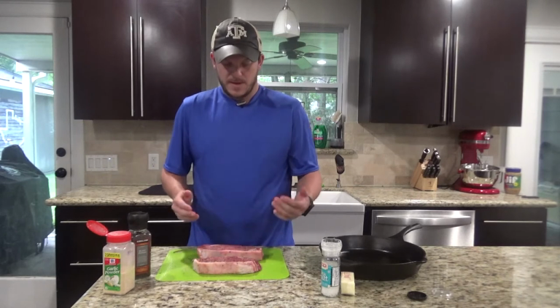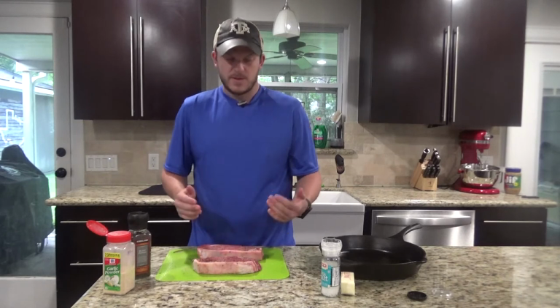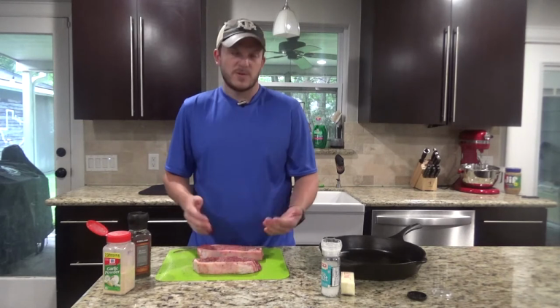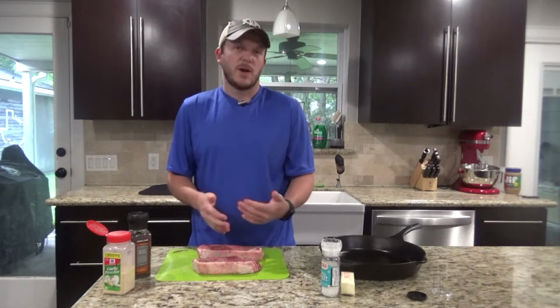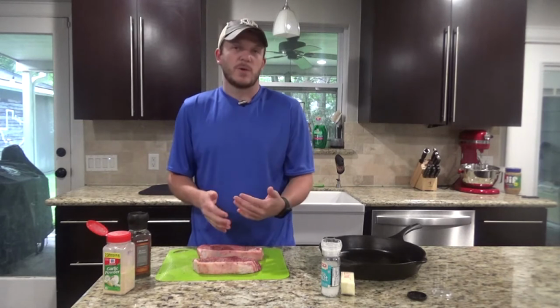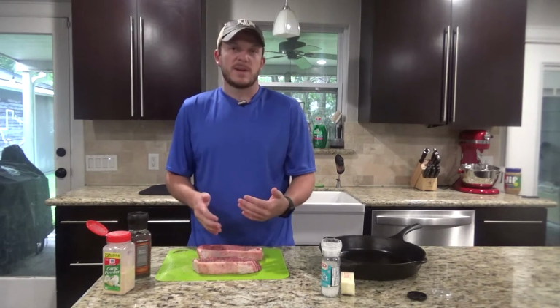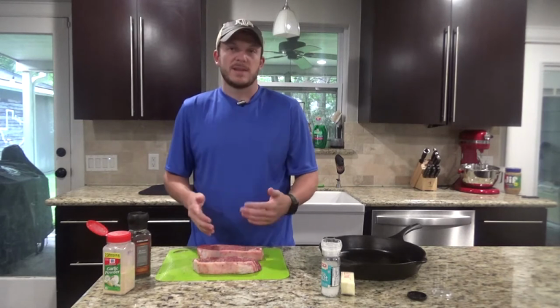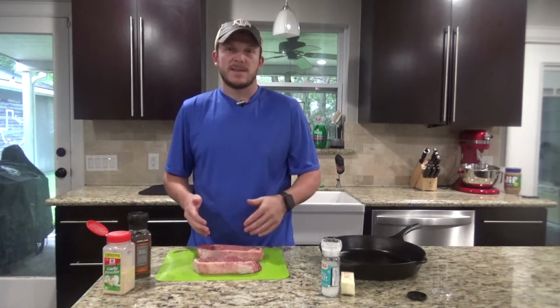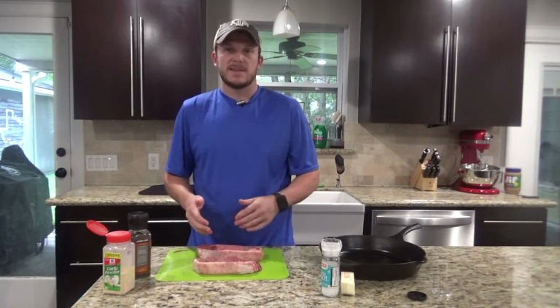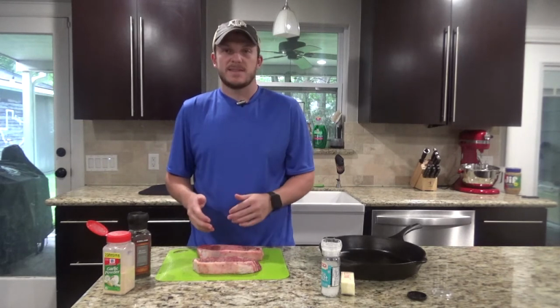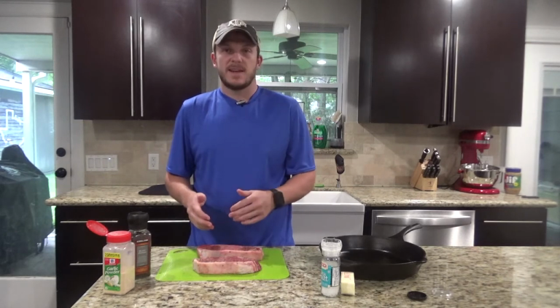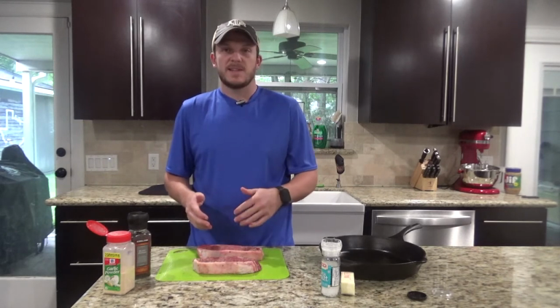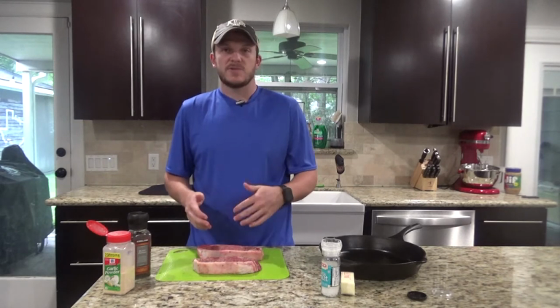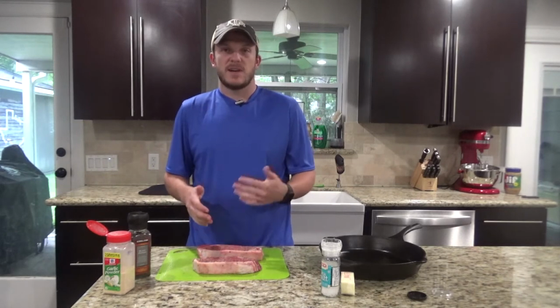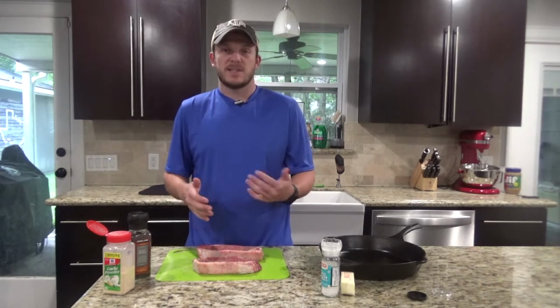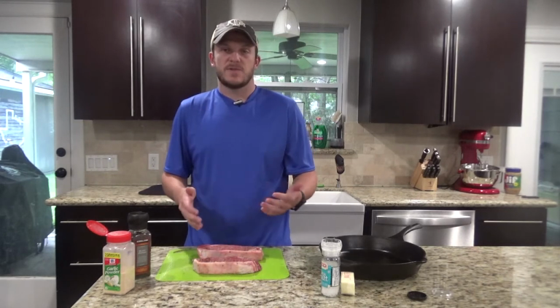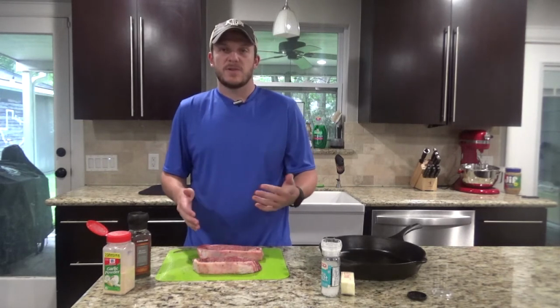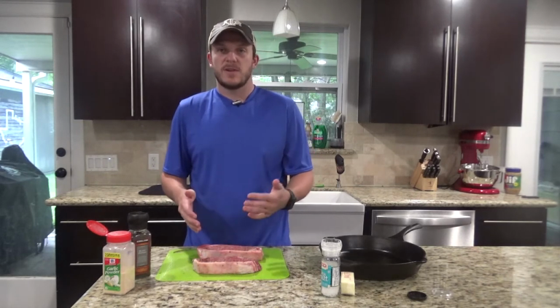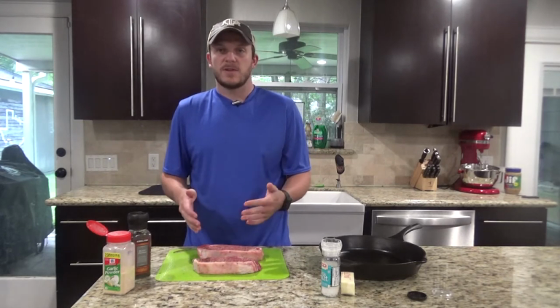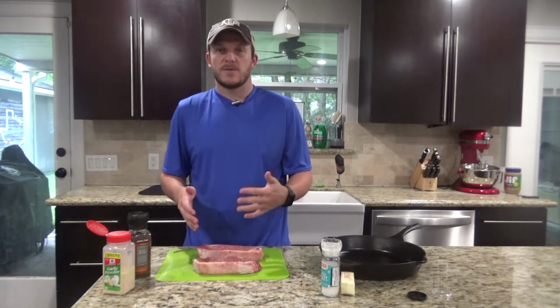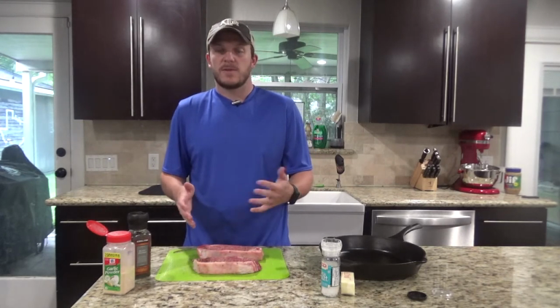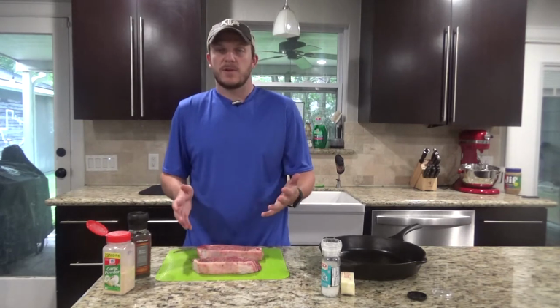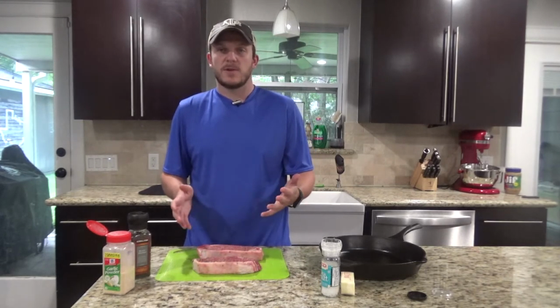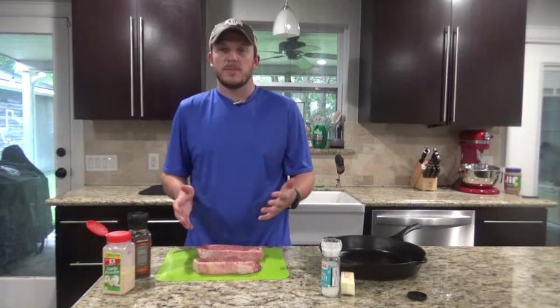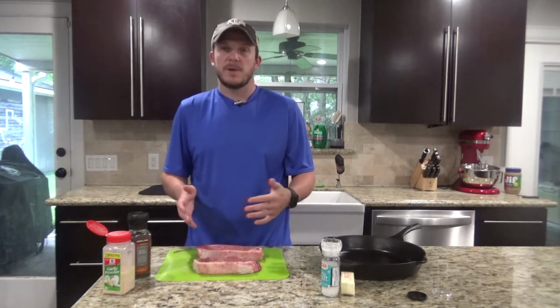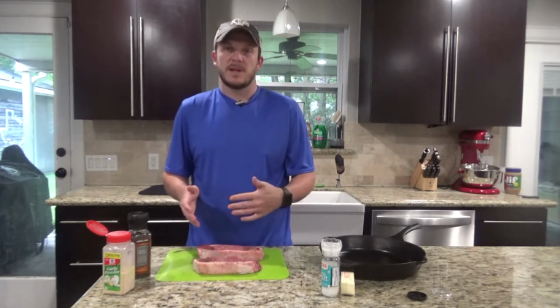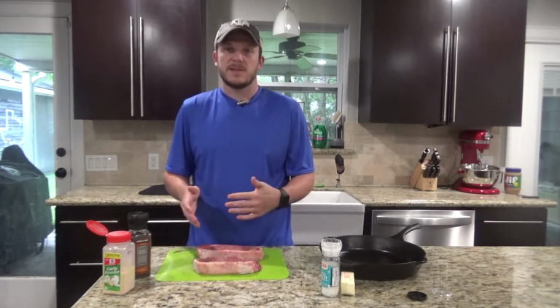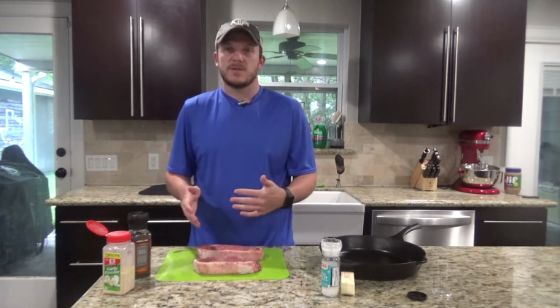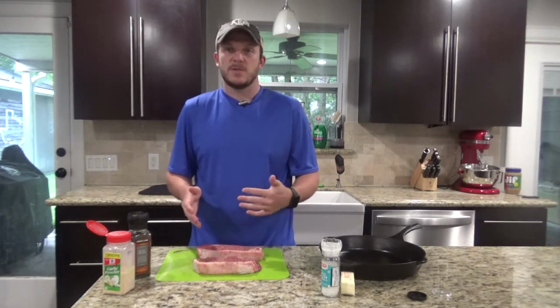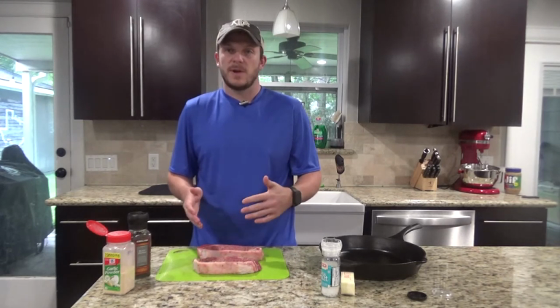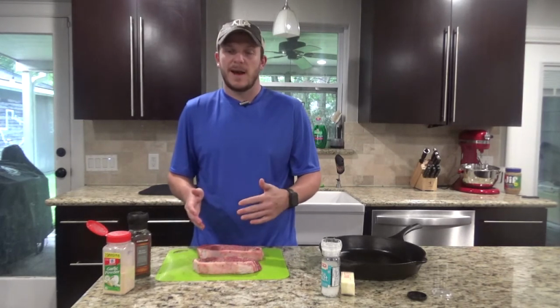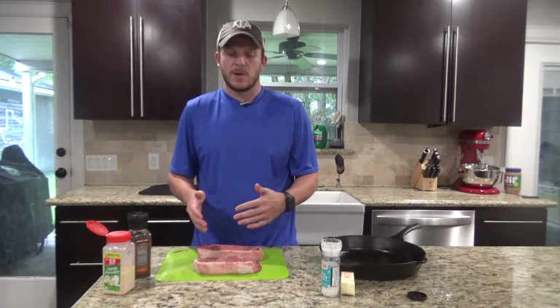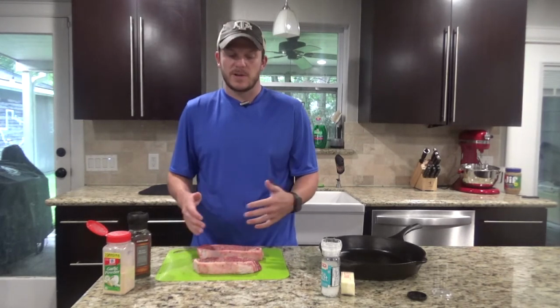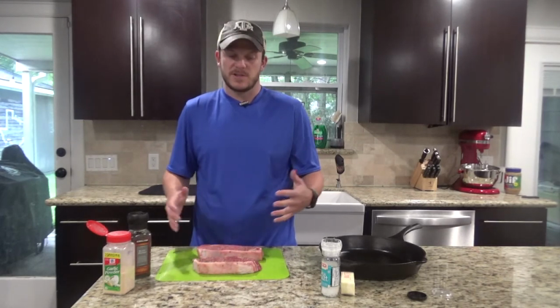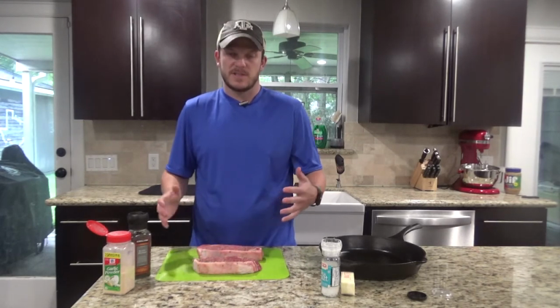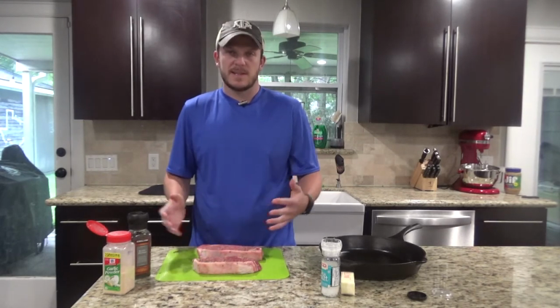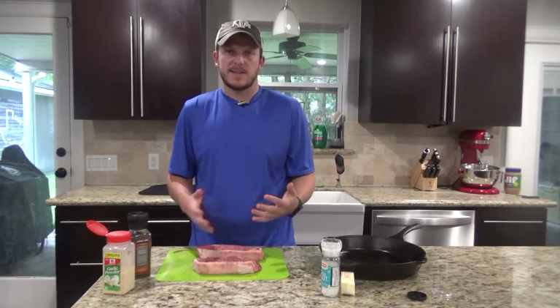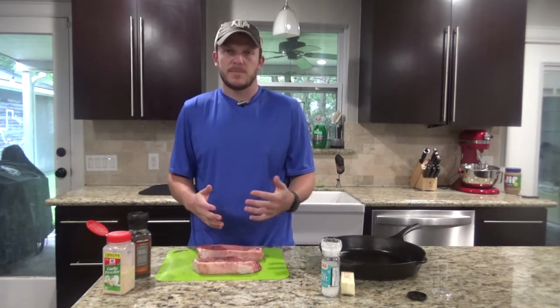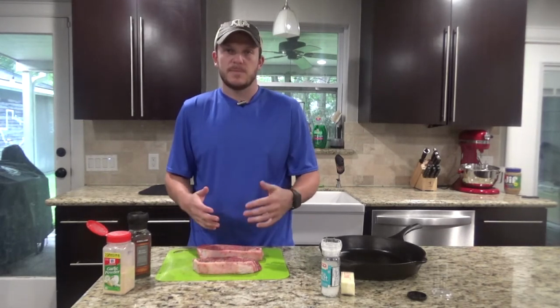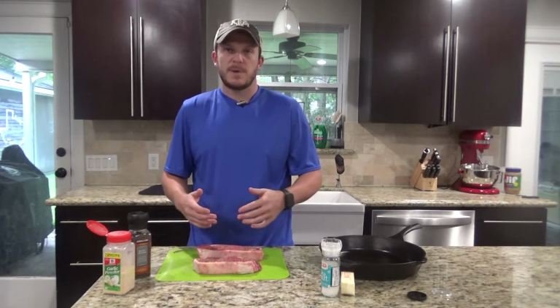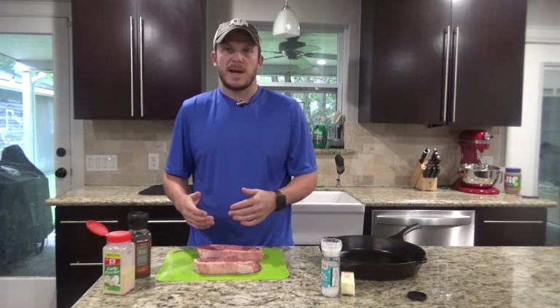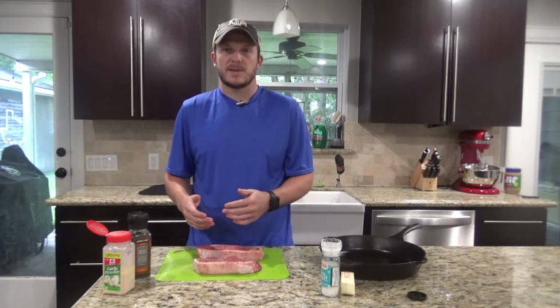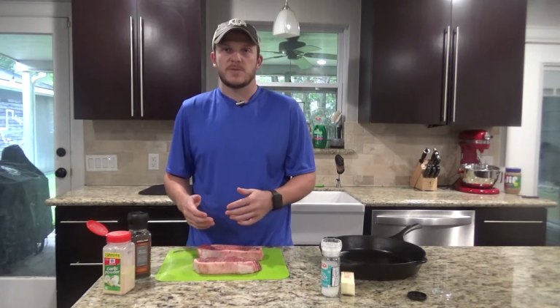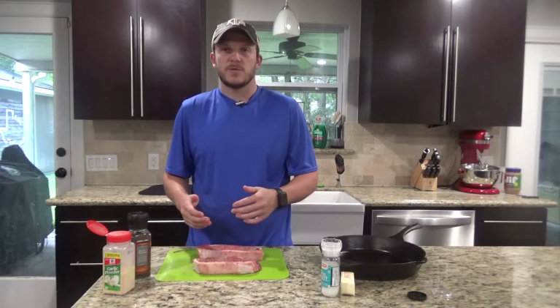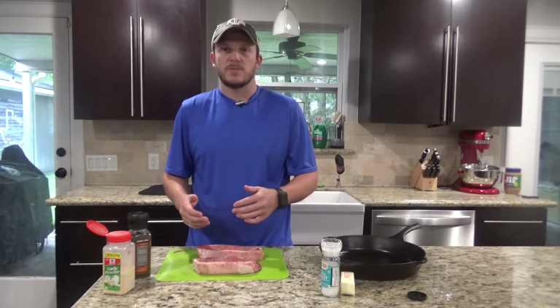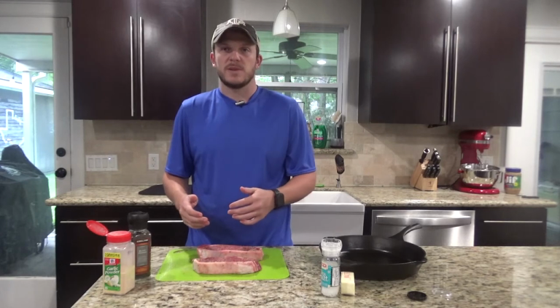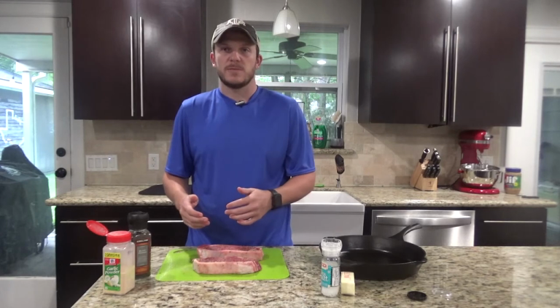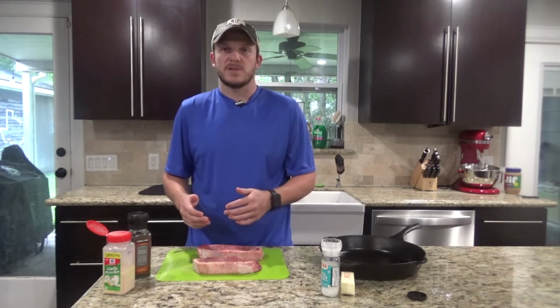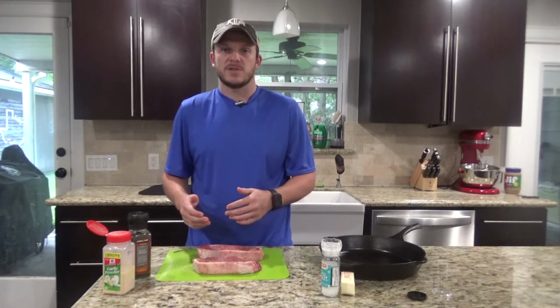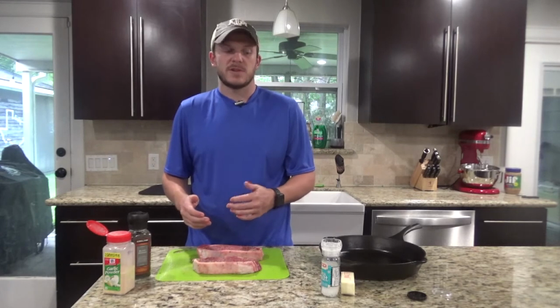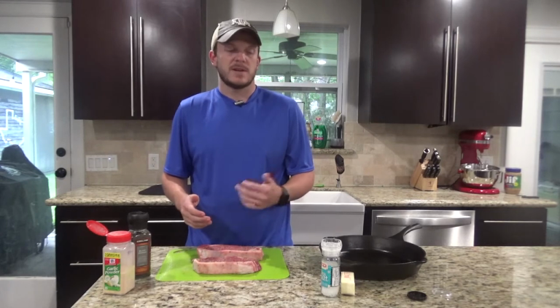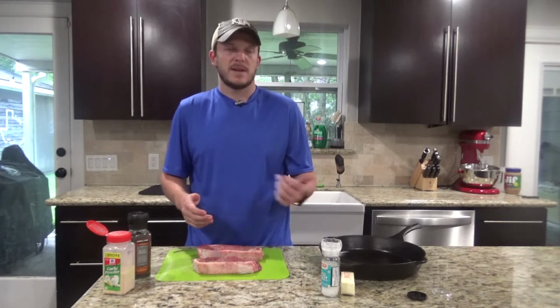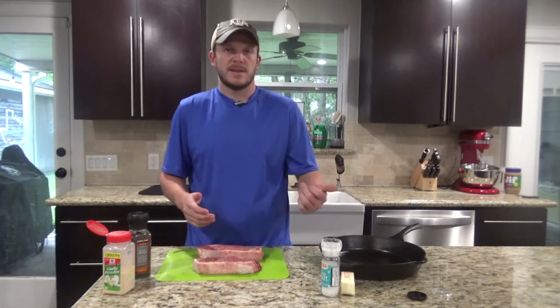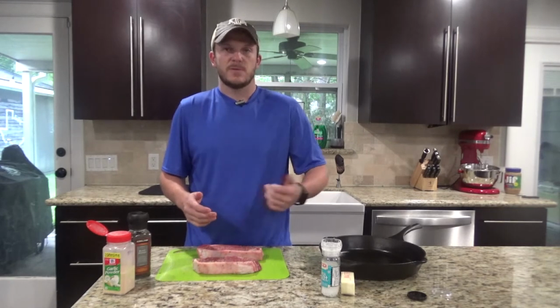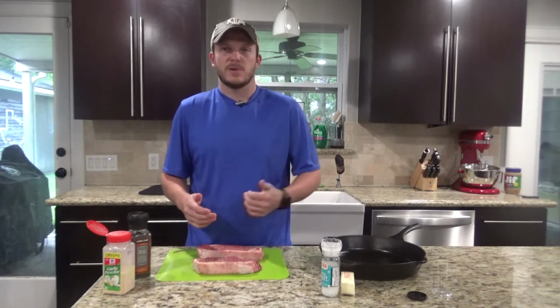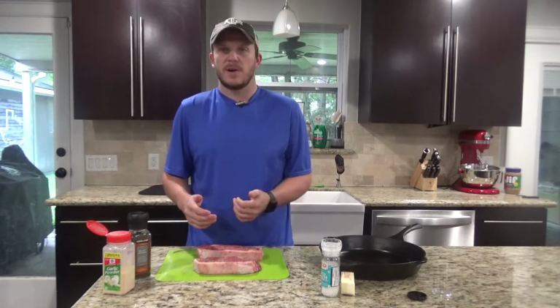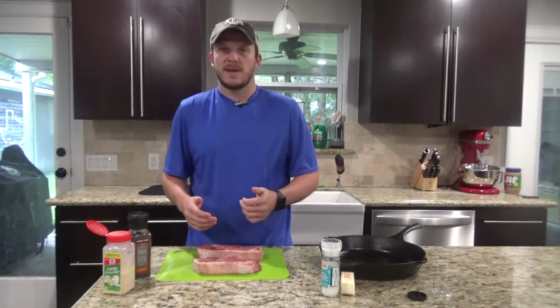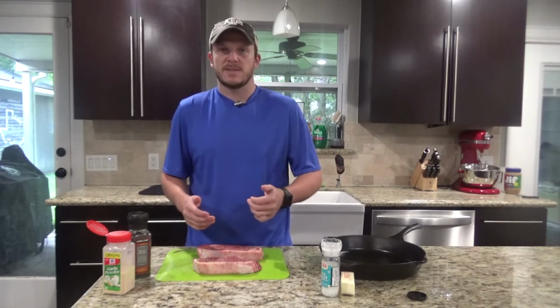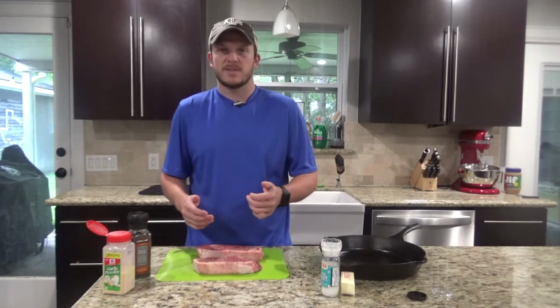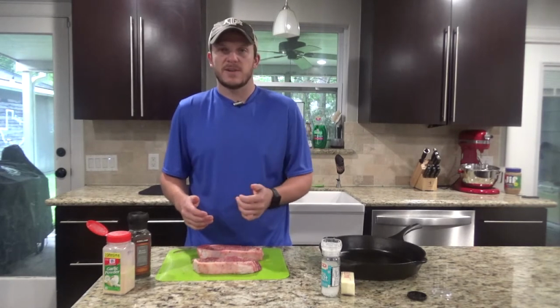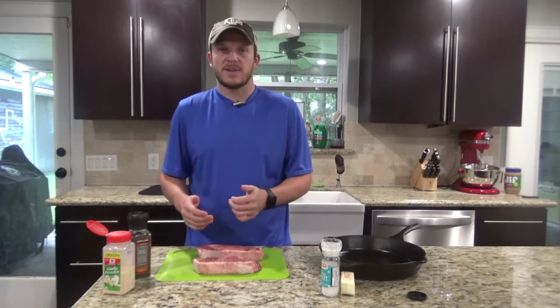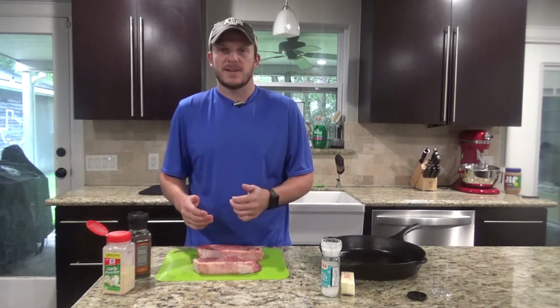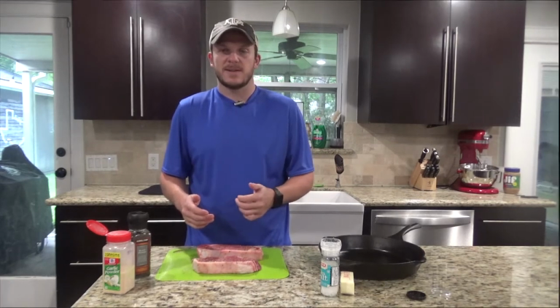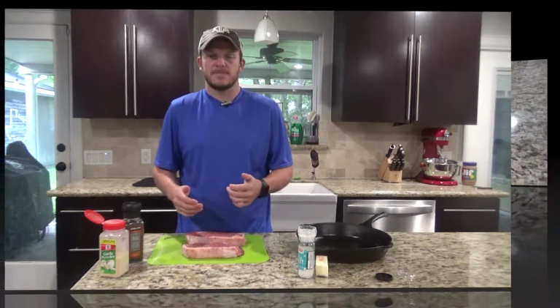So now we're going to let the steaks rest for another 30 minutes to an hour, just to get them back to room temperature, and then we'll go ahead and start cooking them.